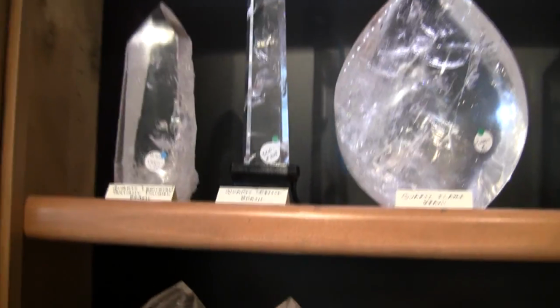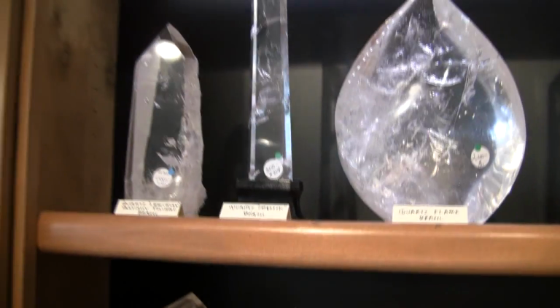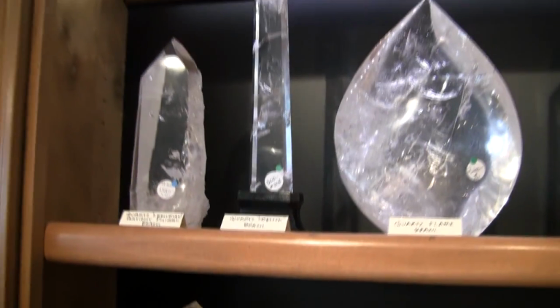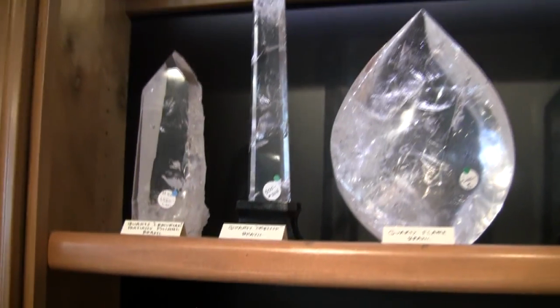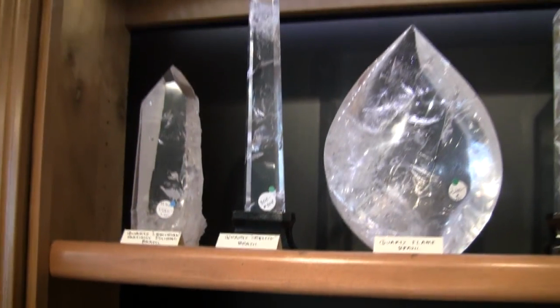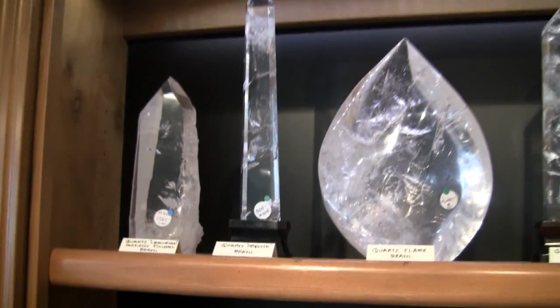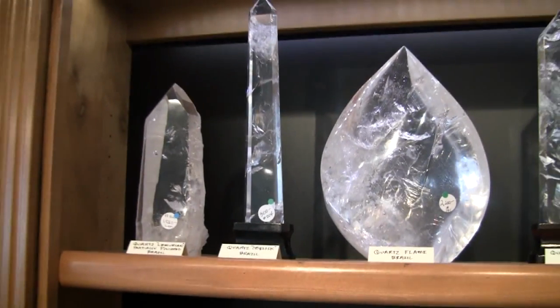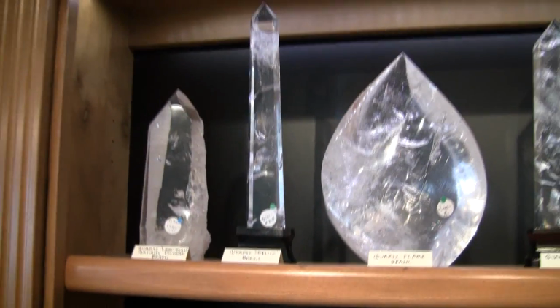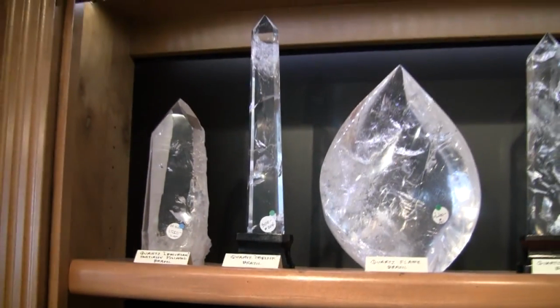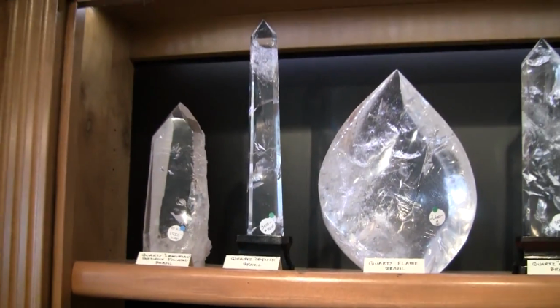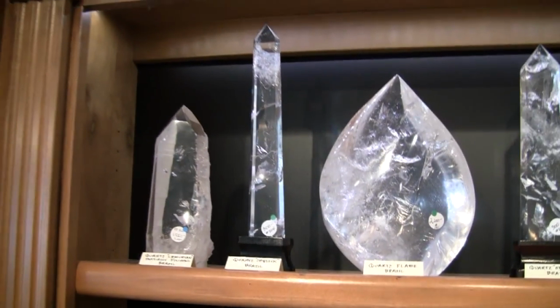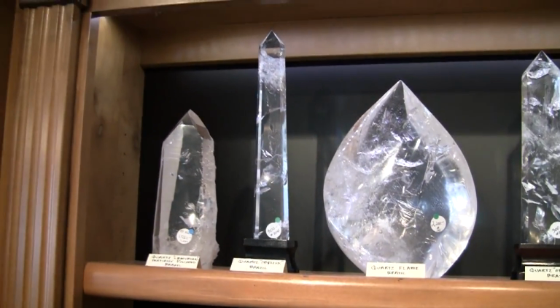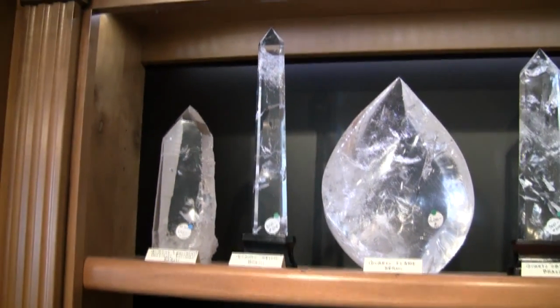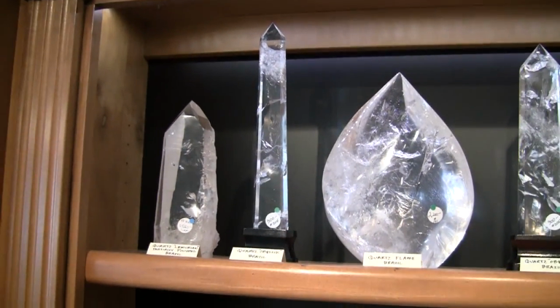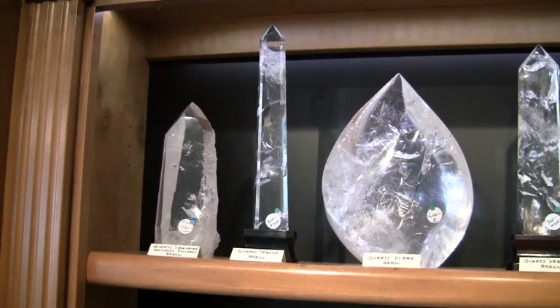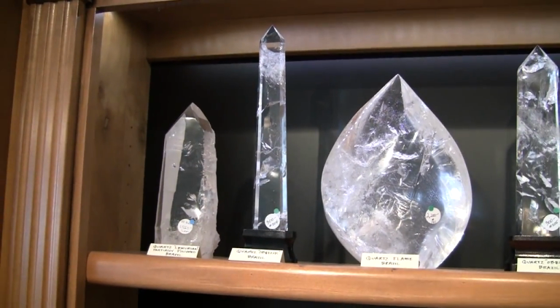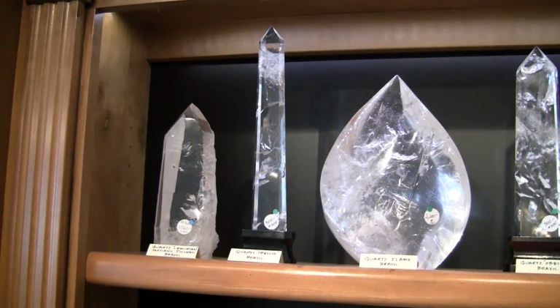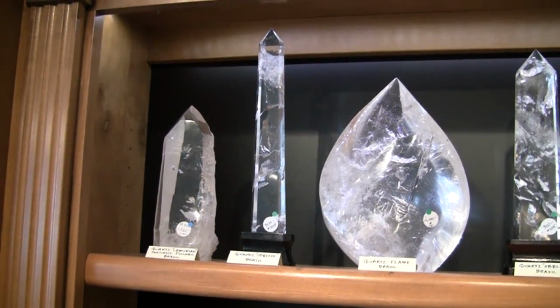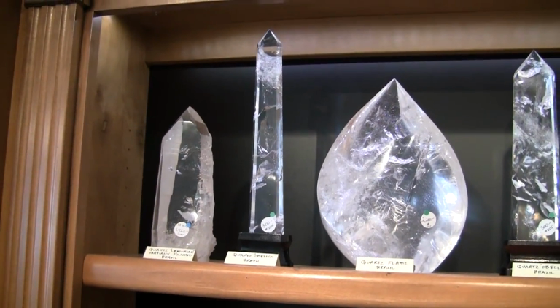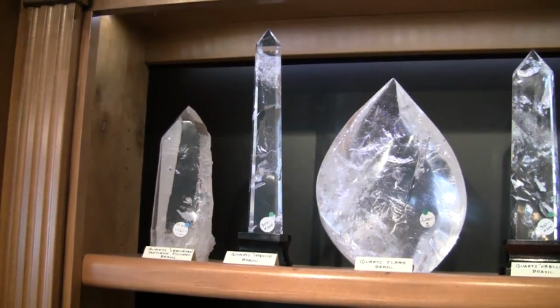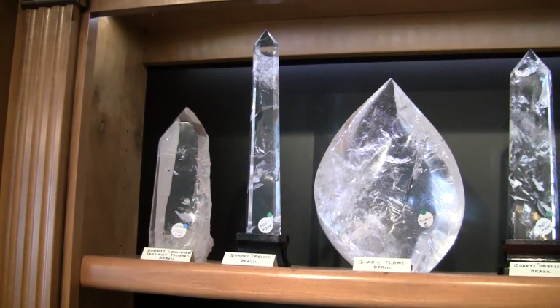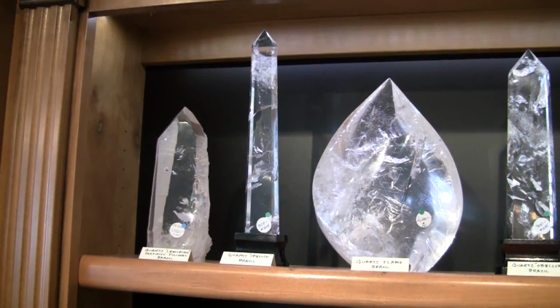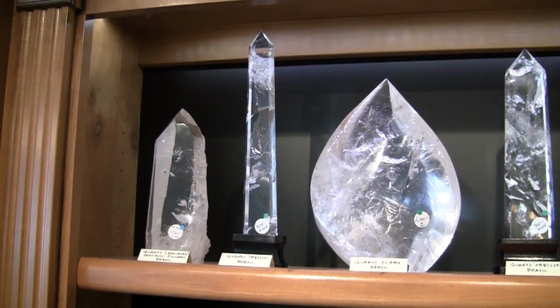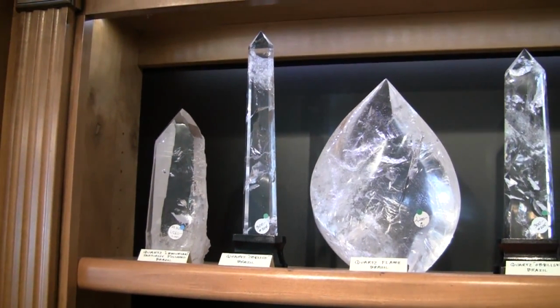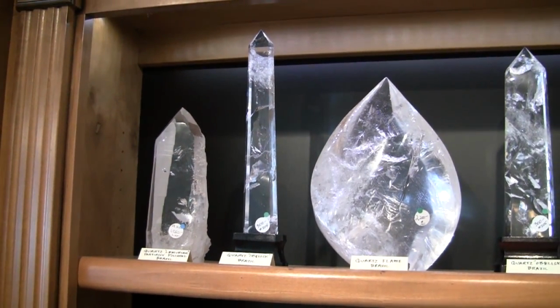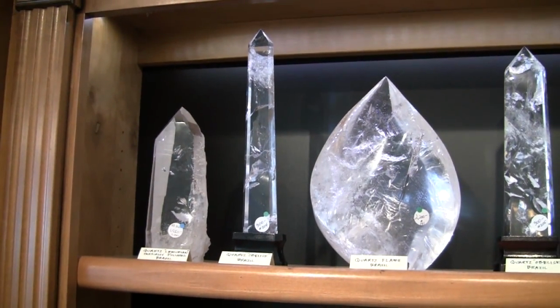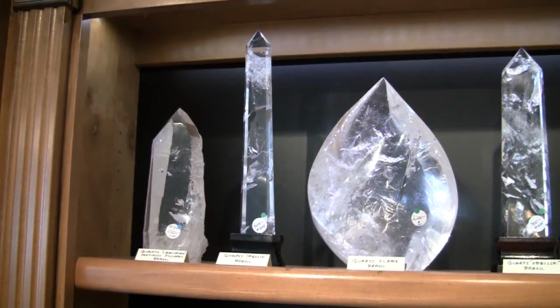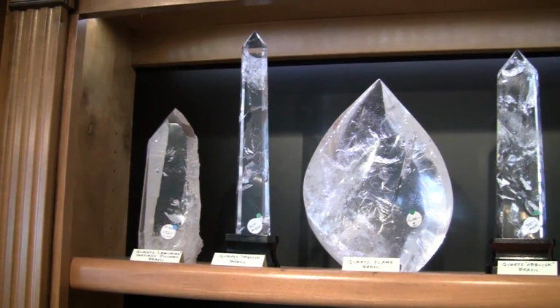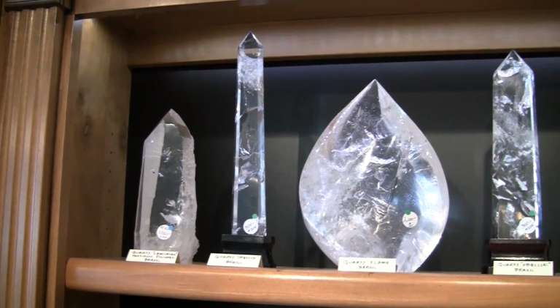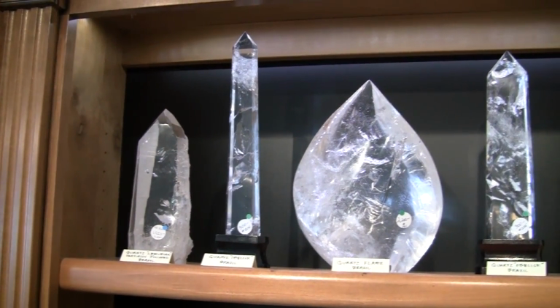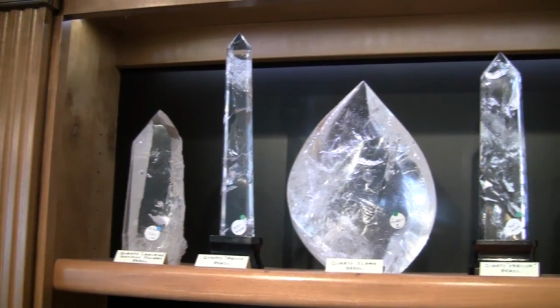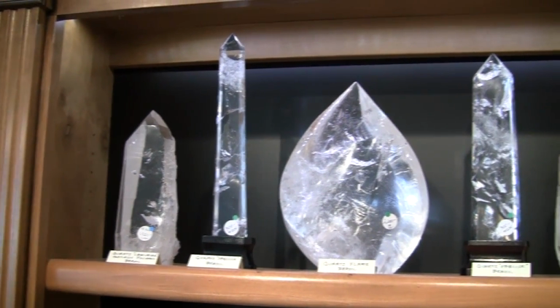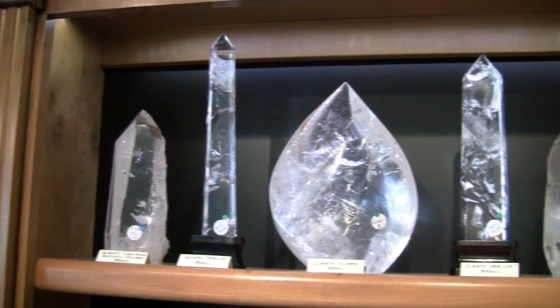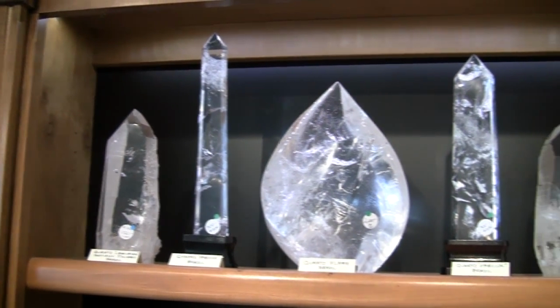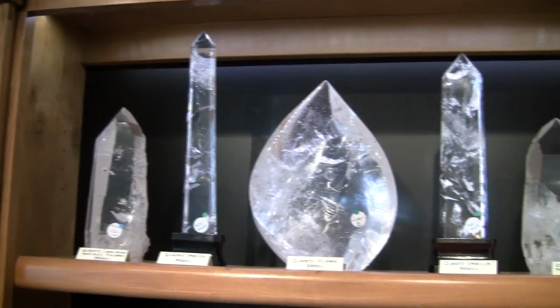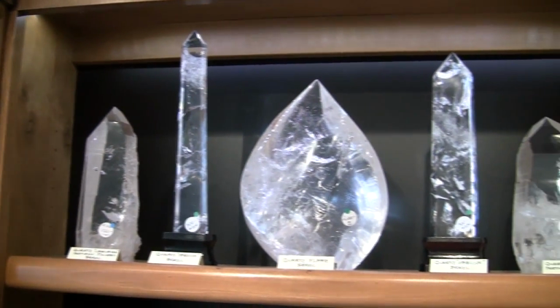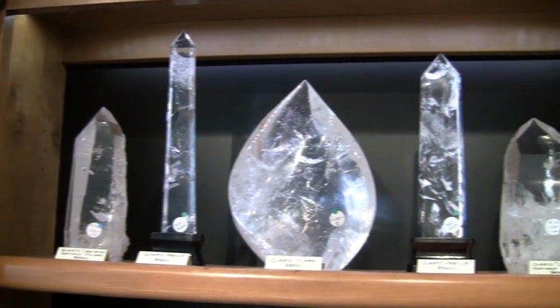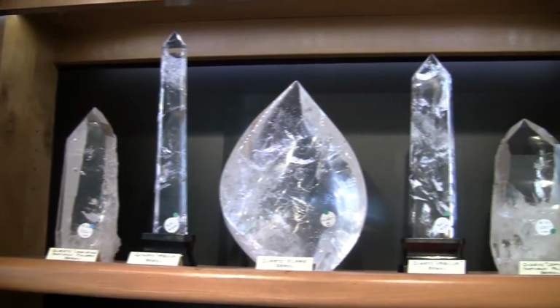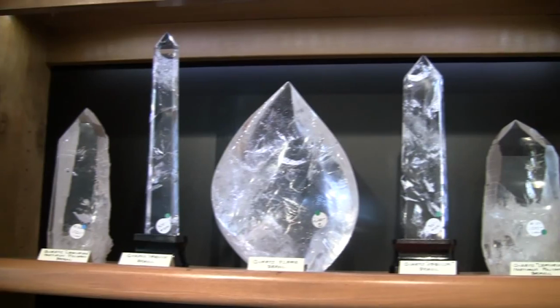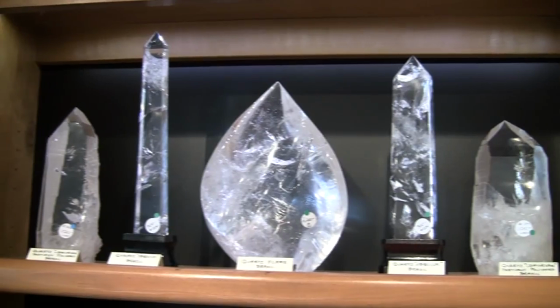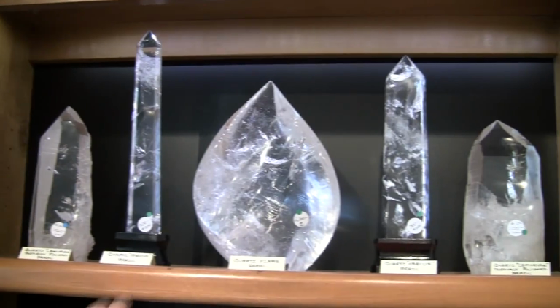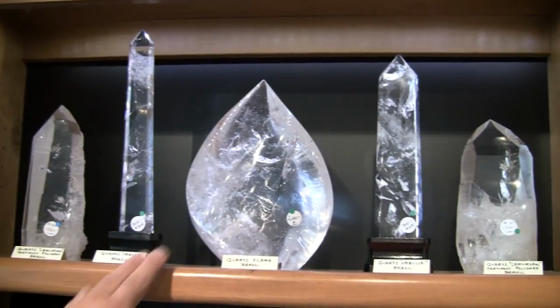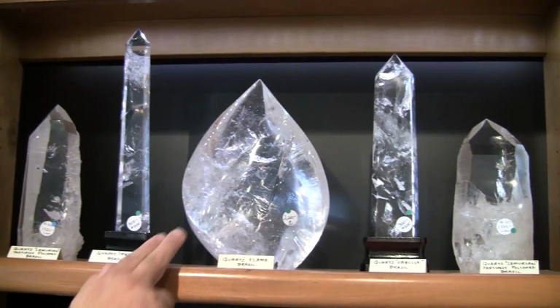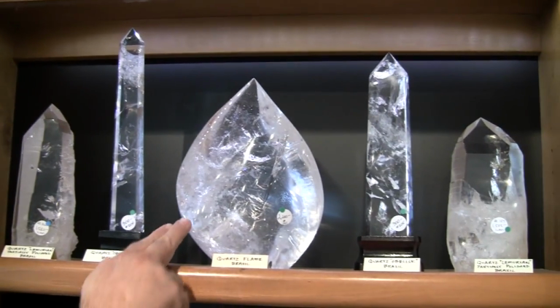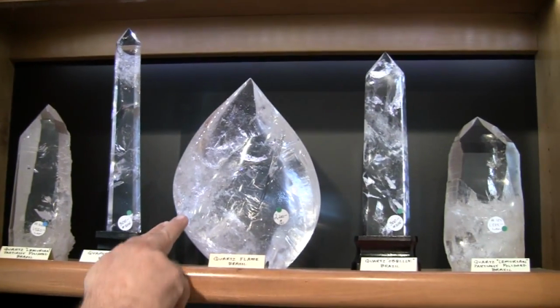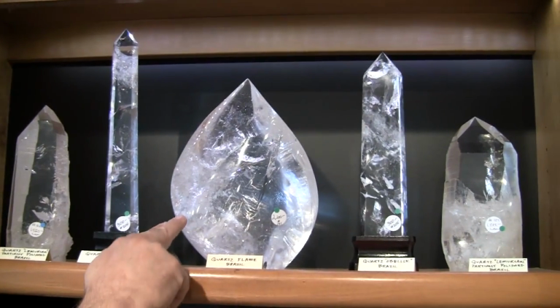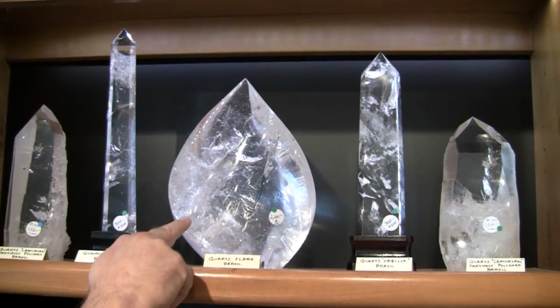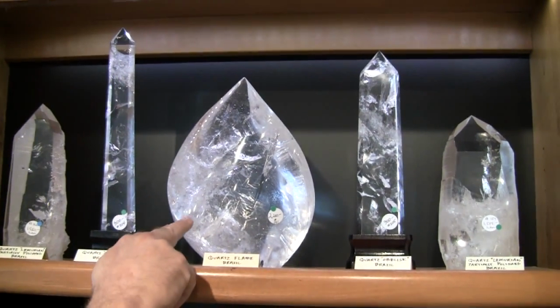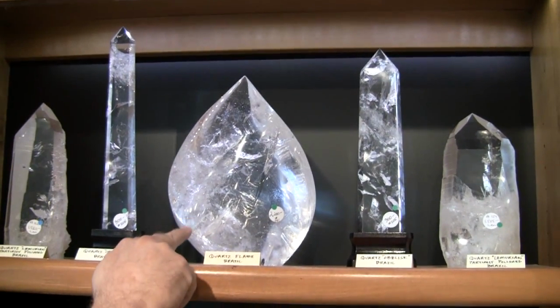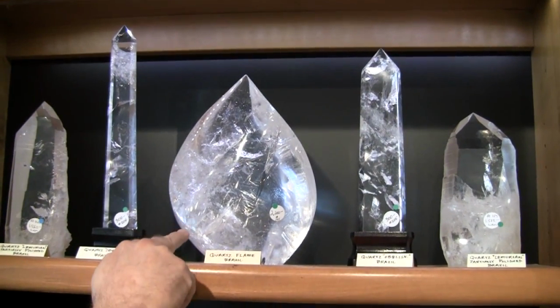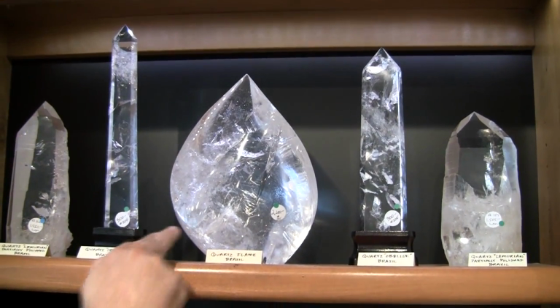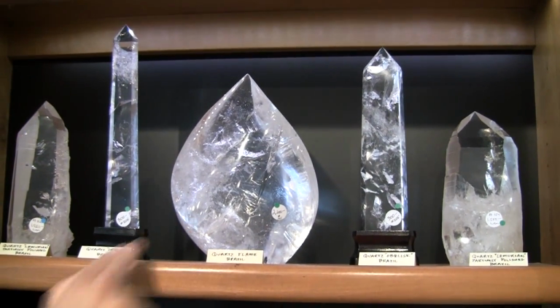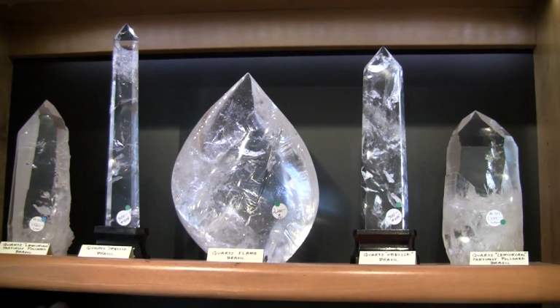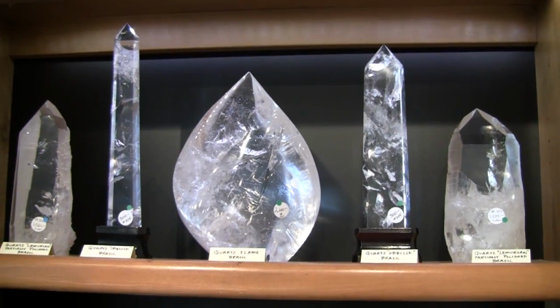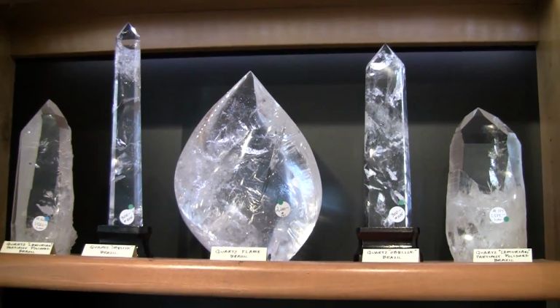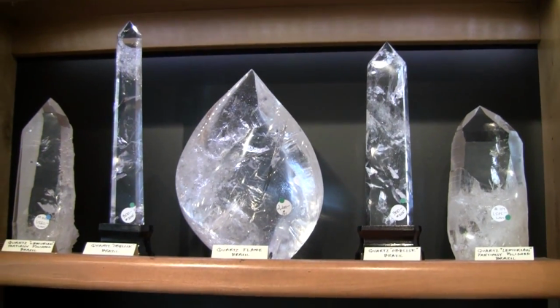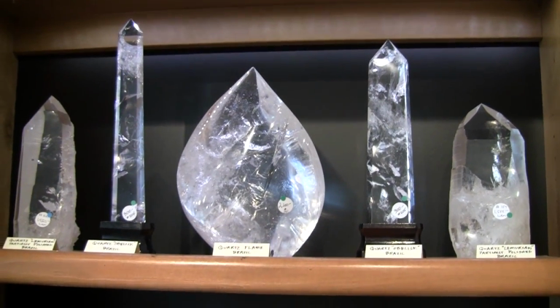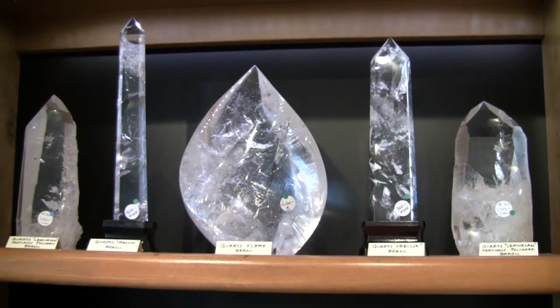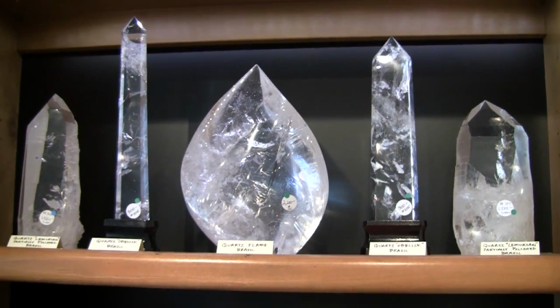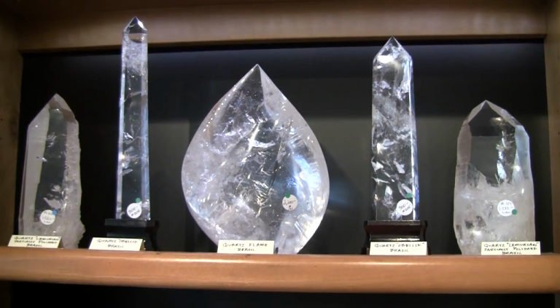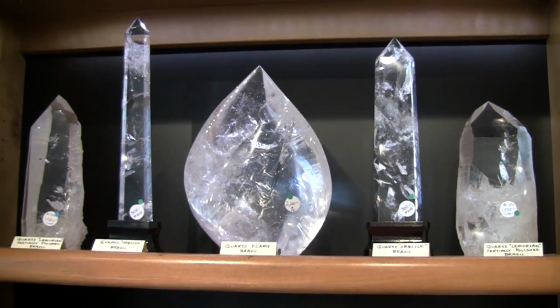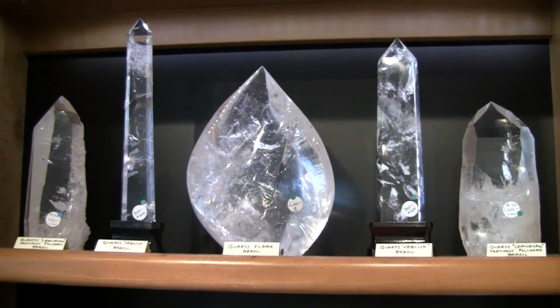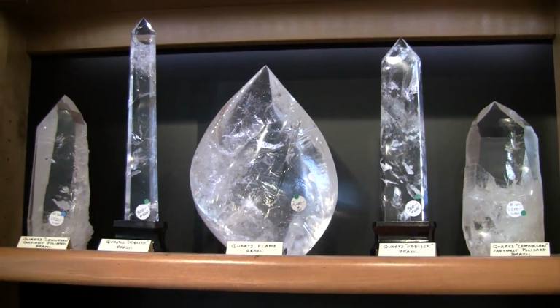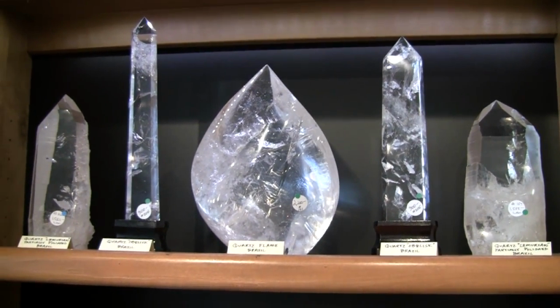And here are some more Lemurian obelisks, and a very magnificent large quartz flame.